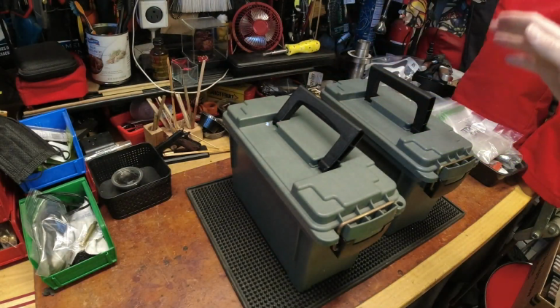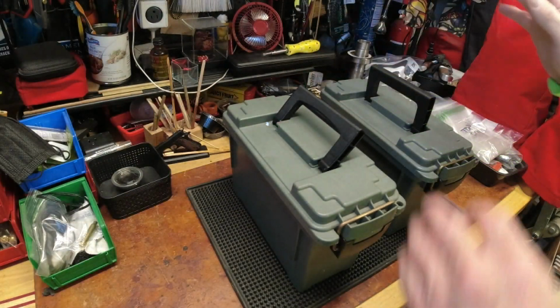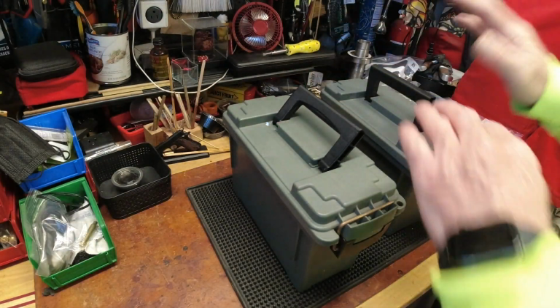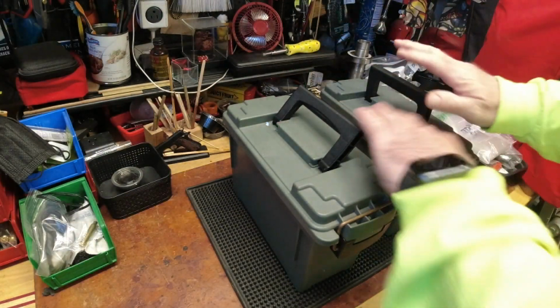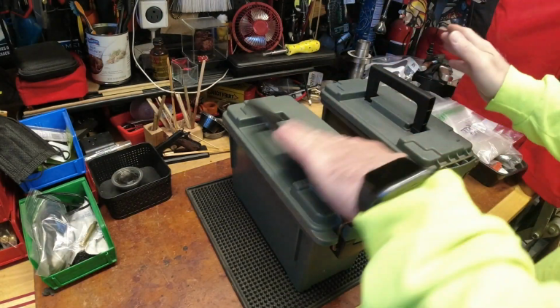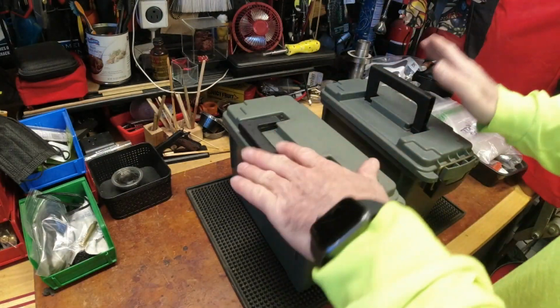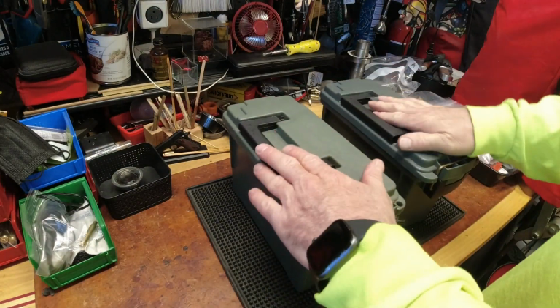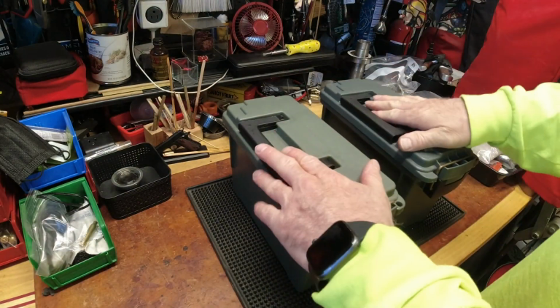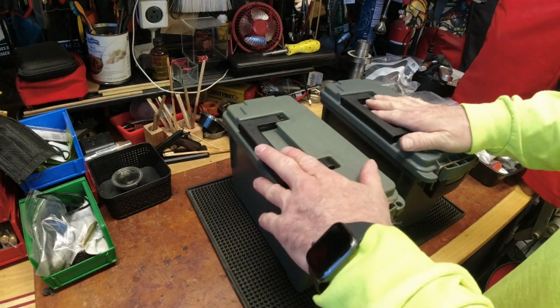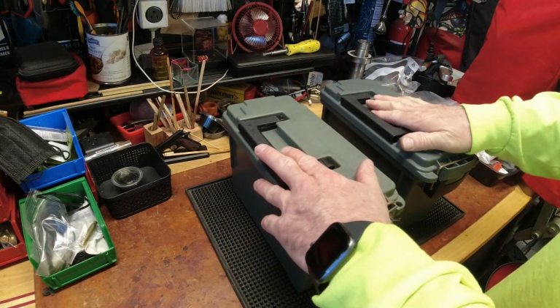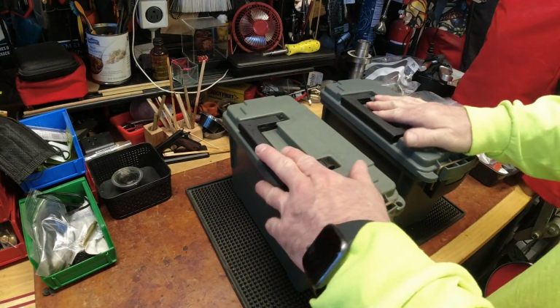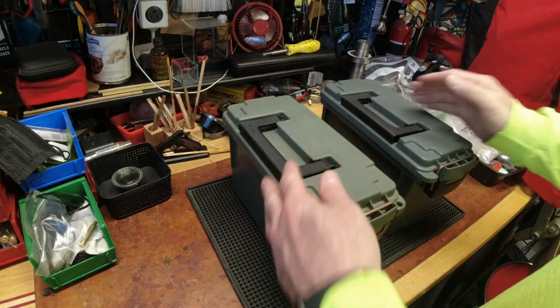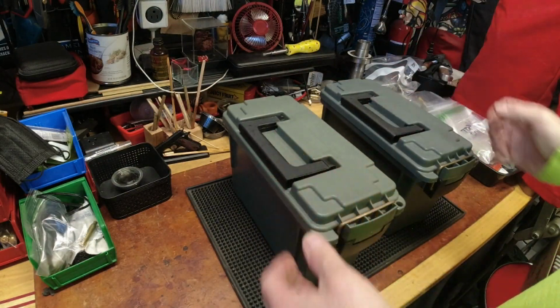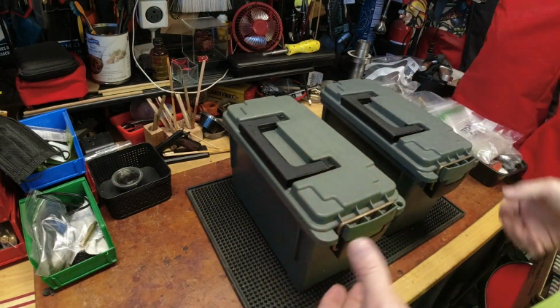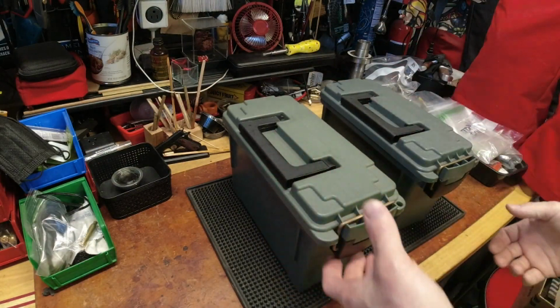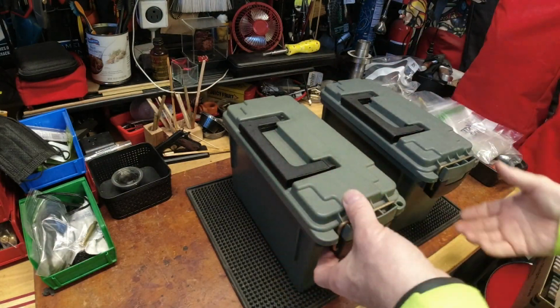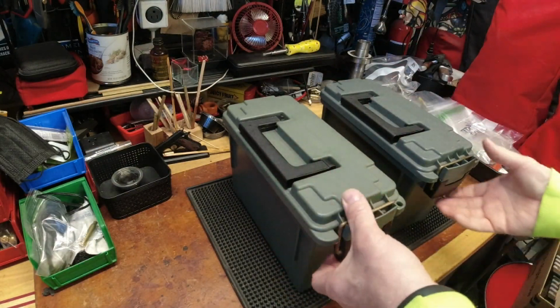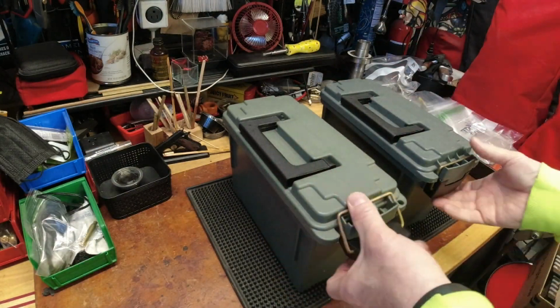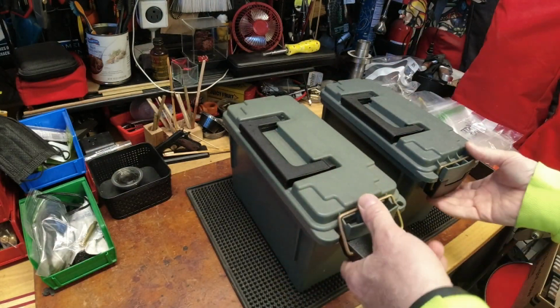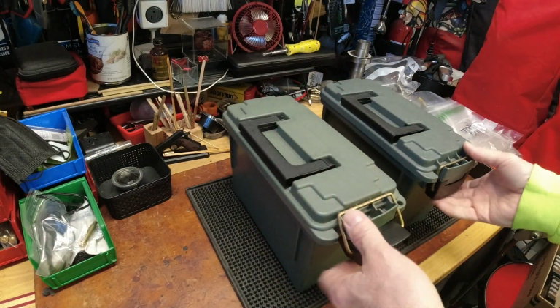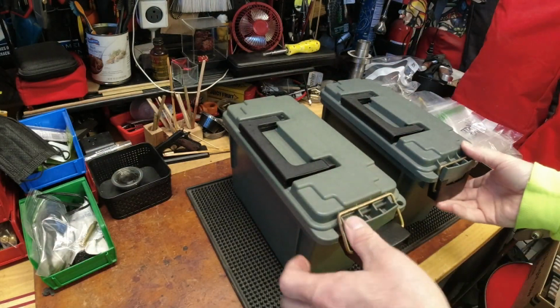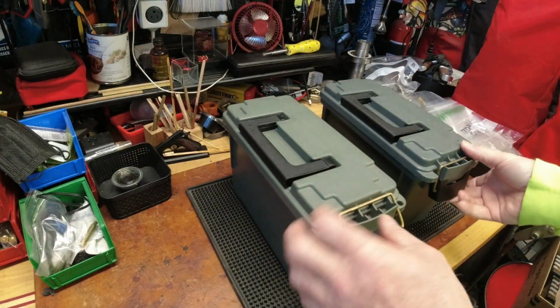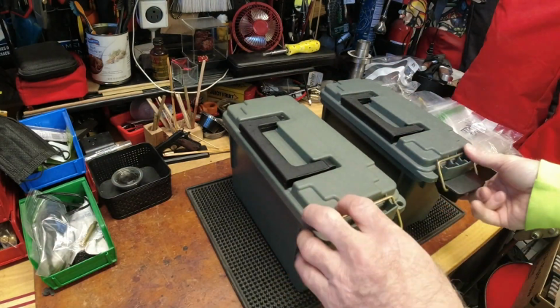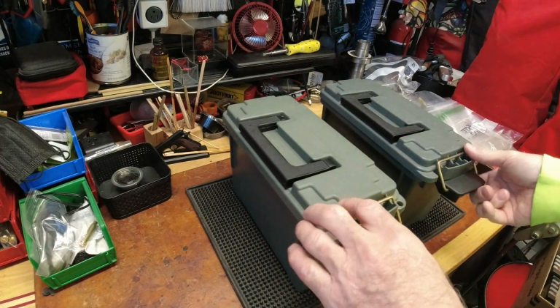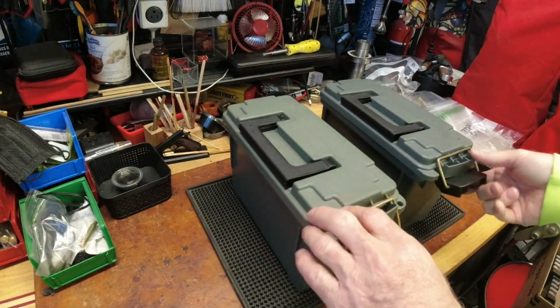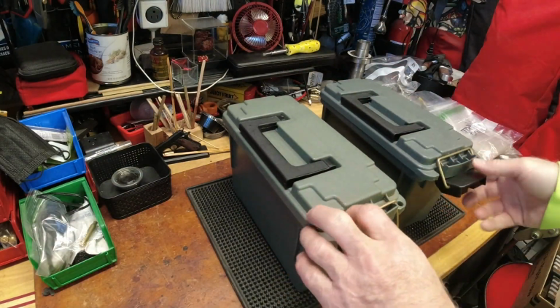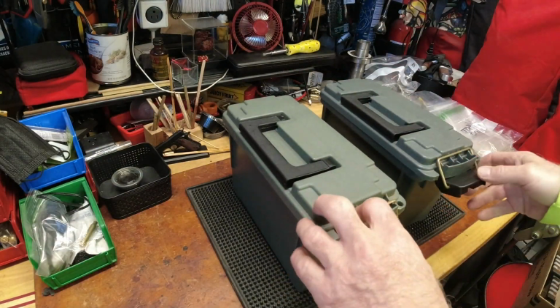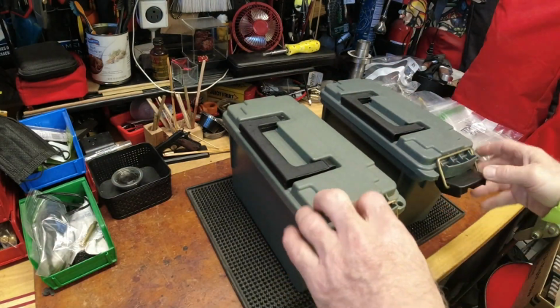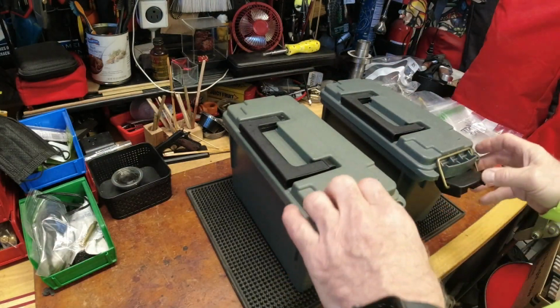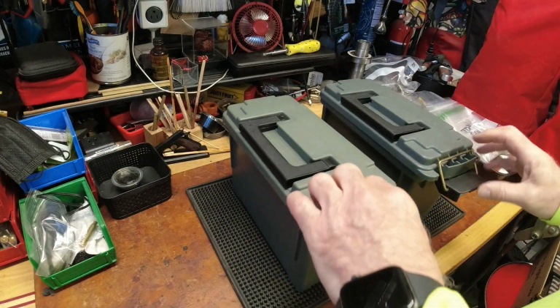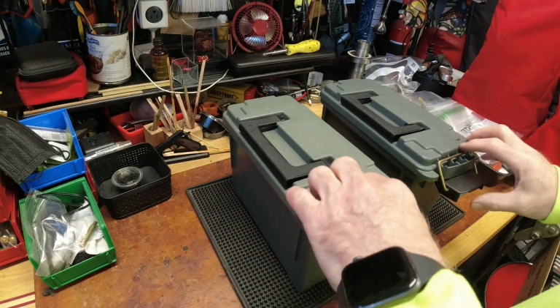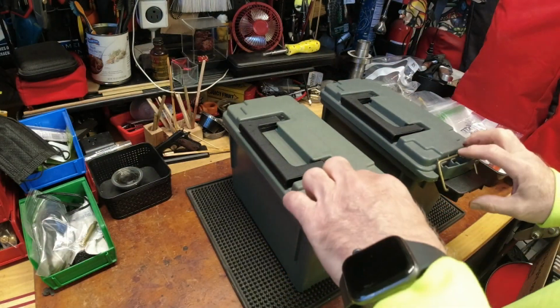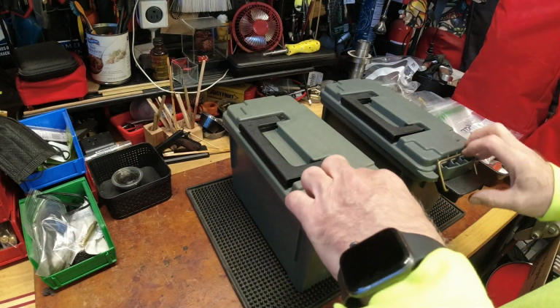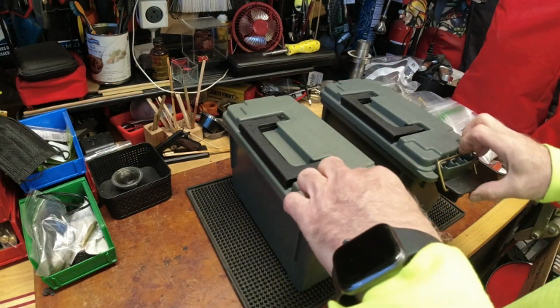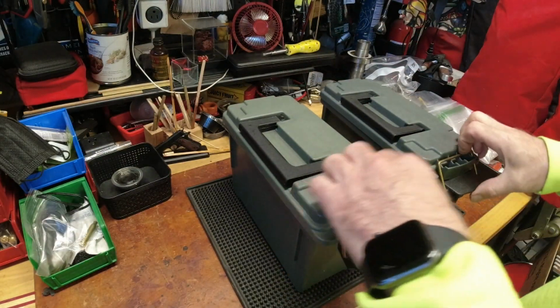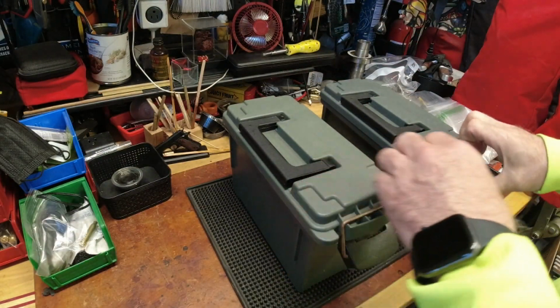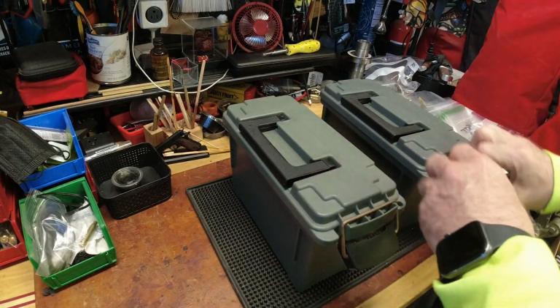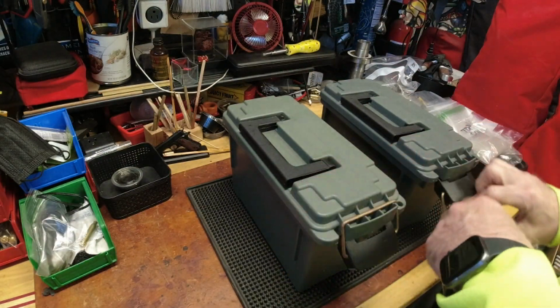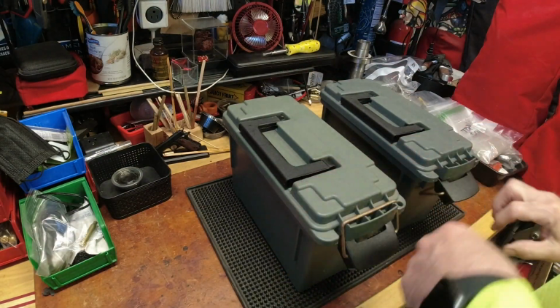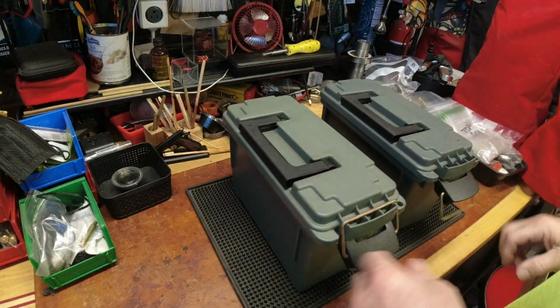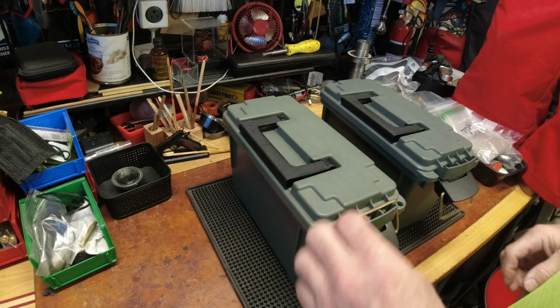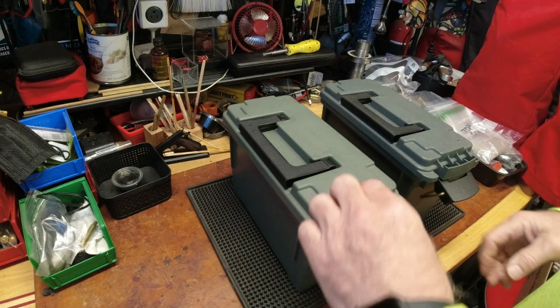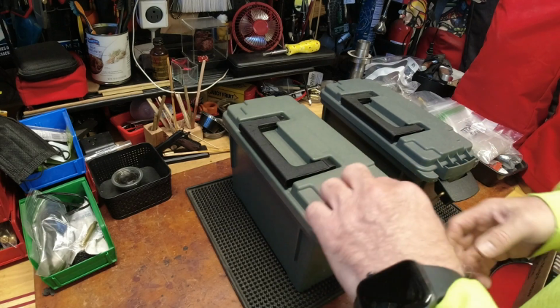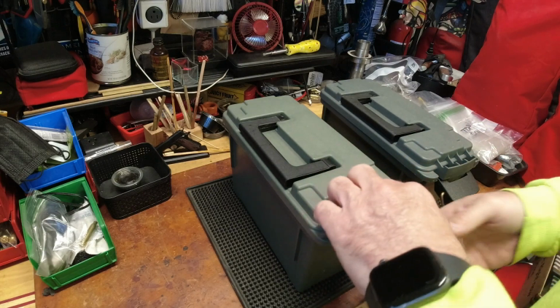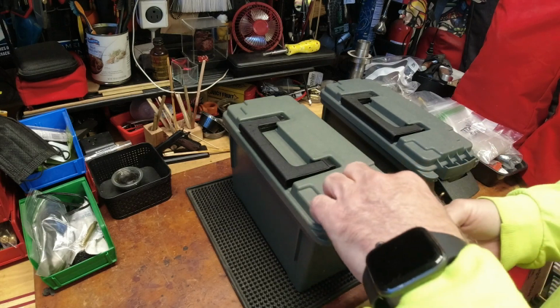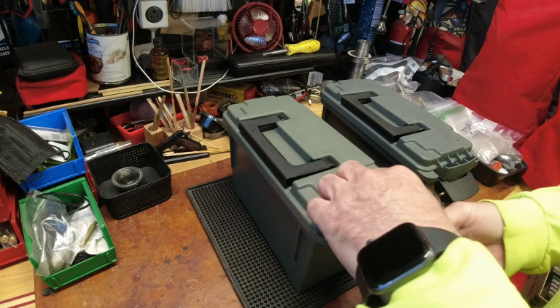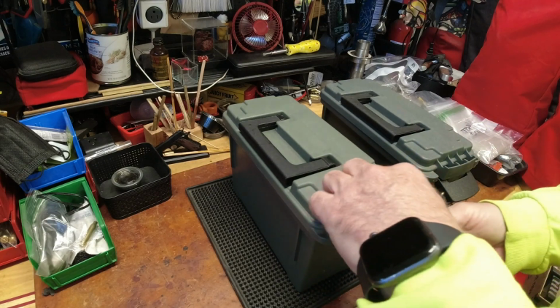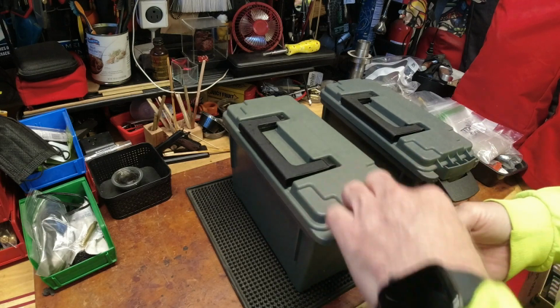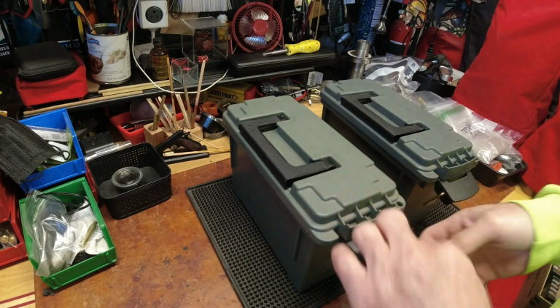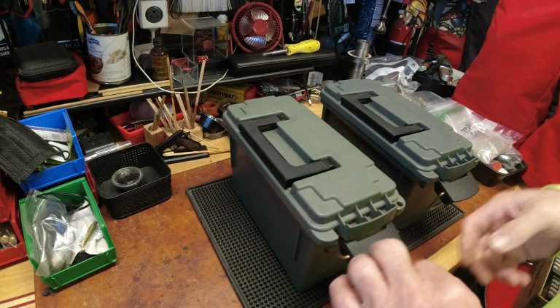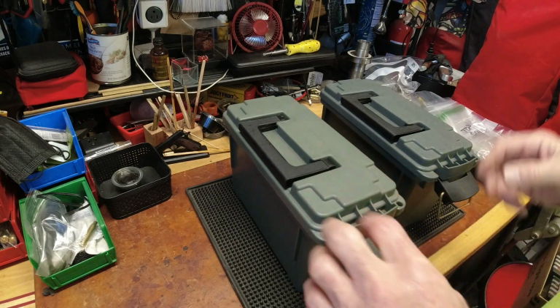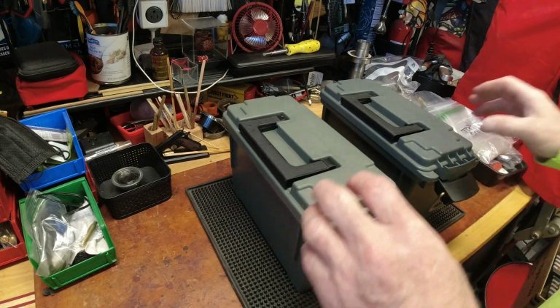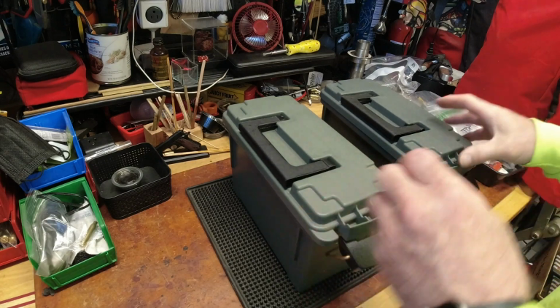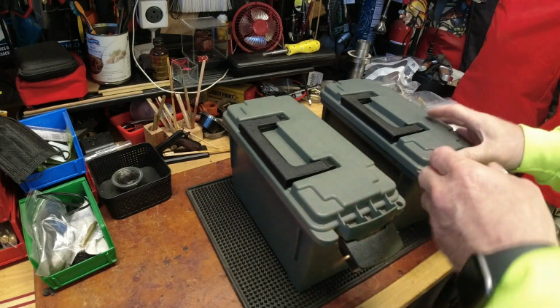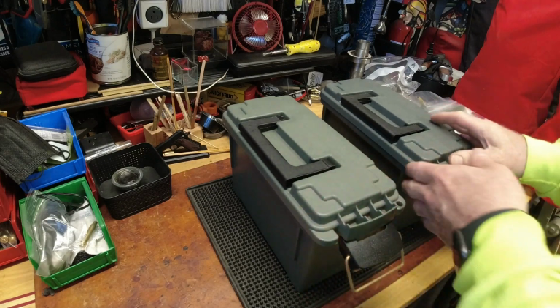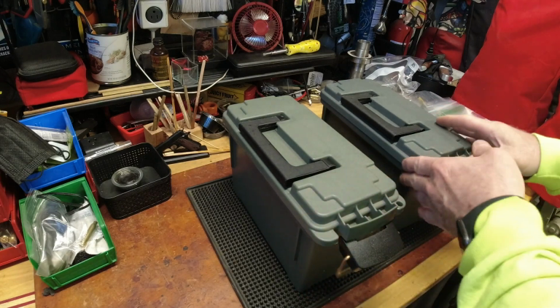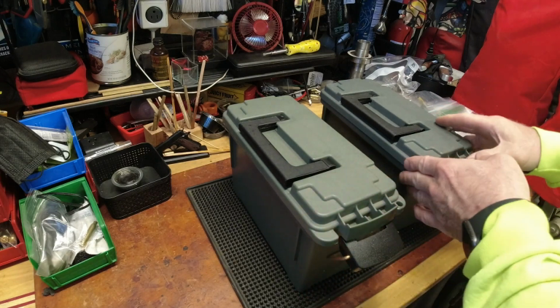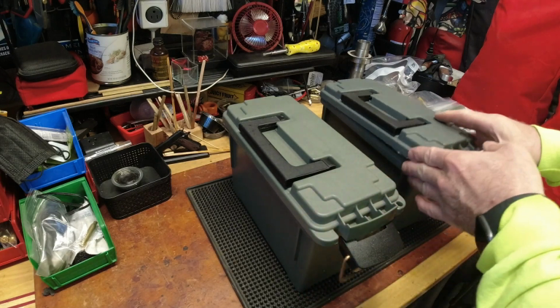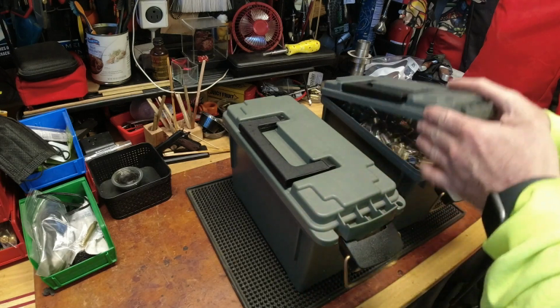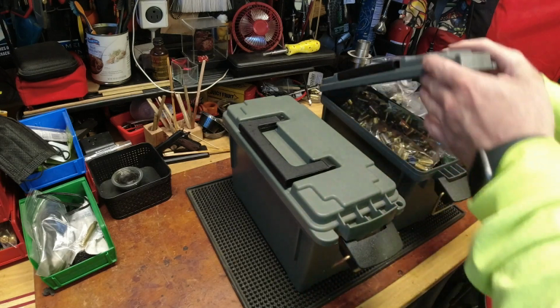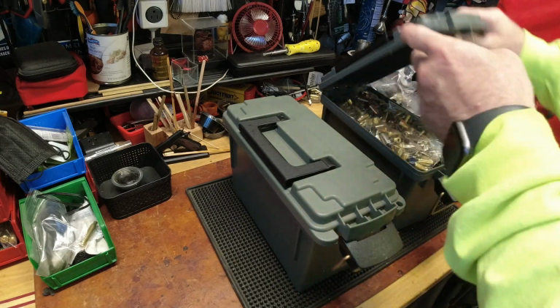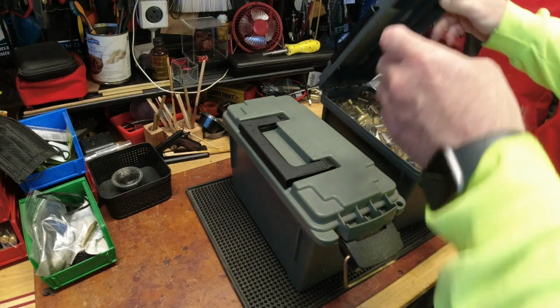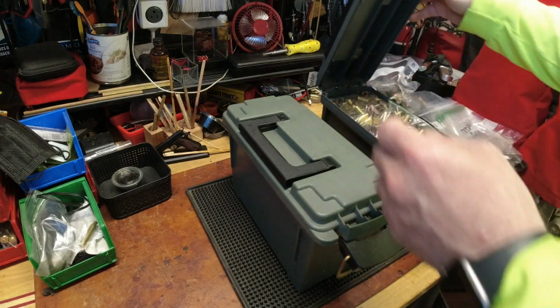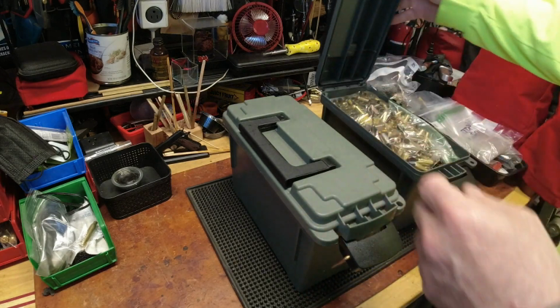There's also some brass — I don't know what these Plano ammo cans cost, but they were part of the package.